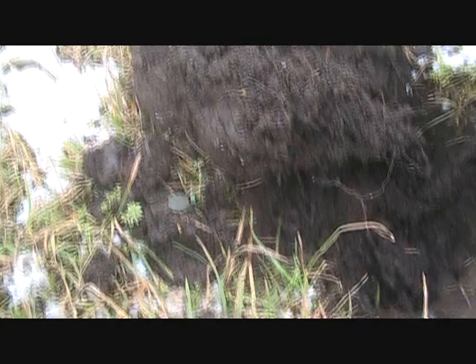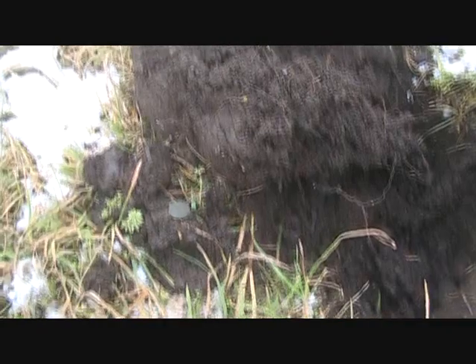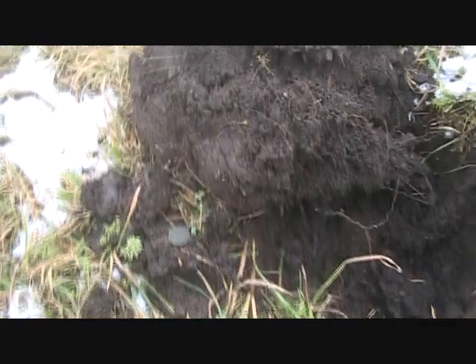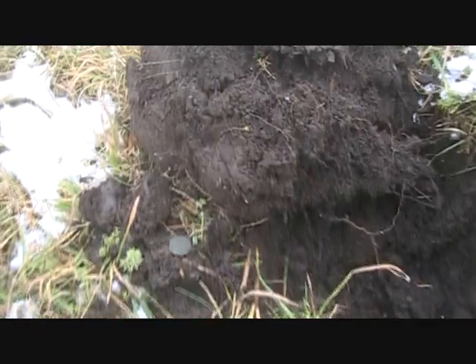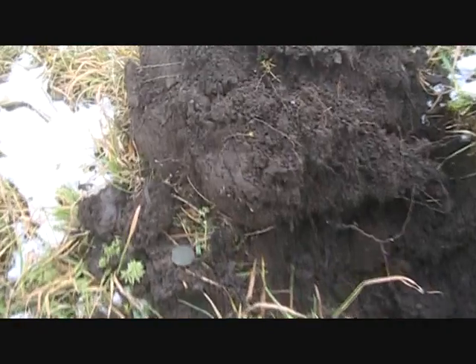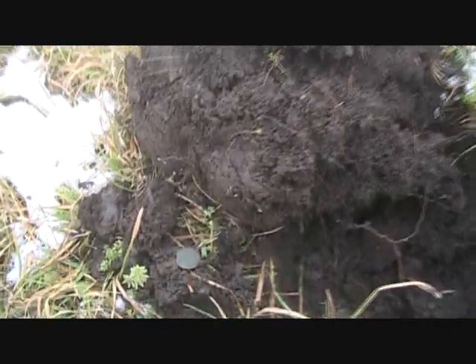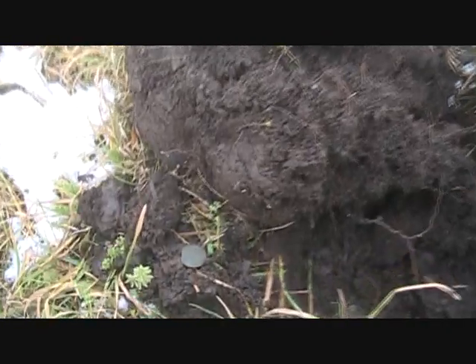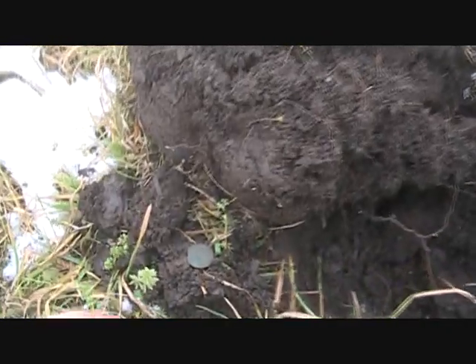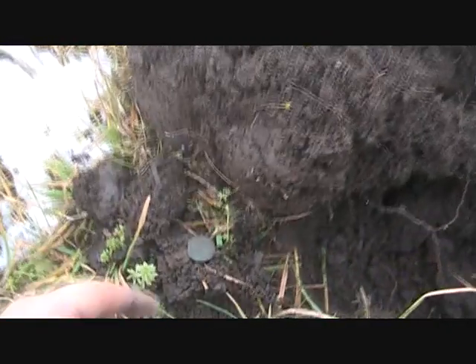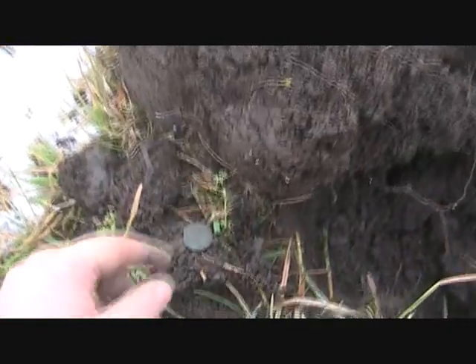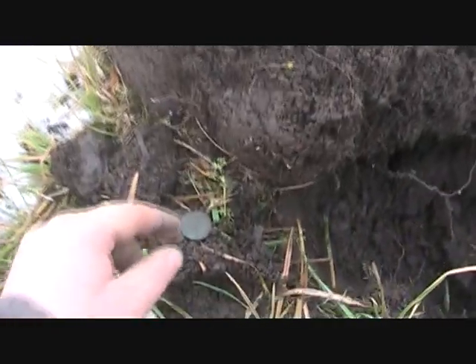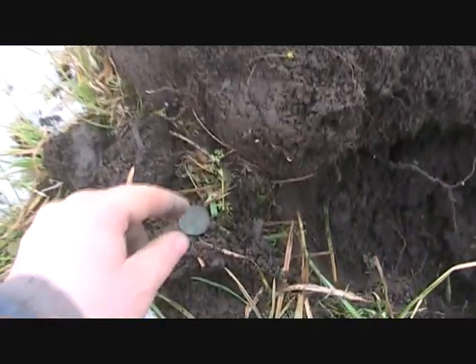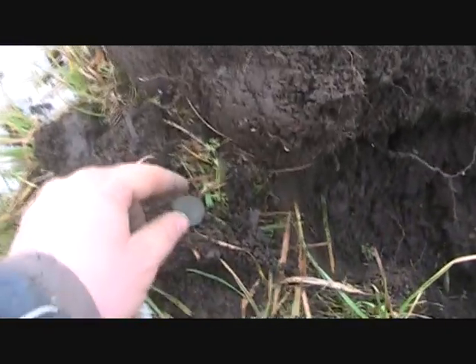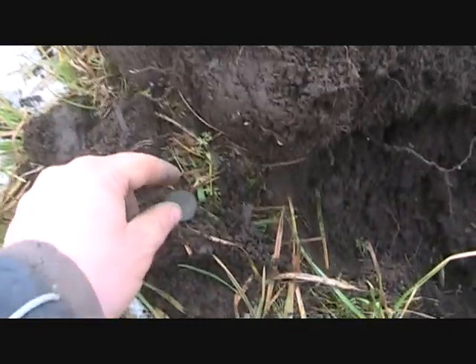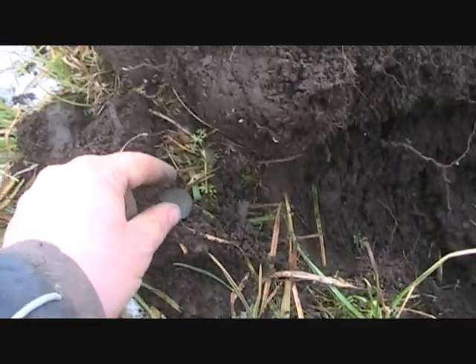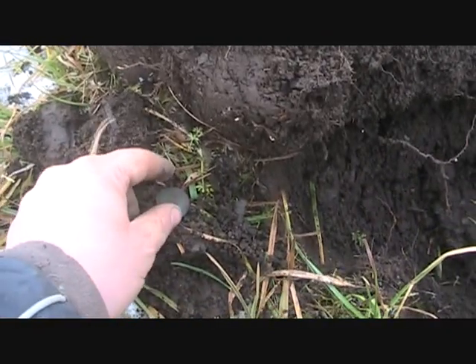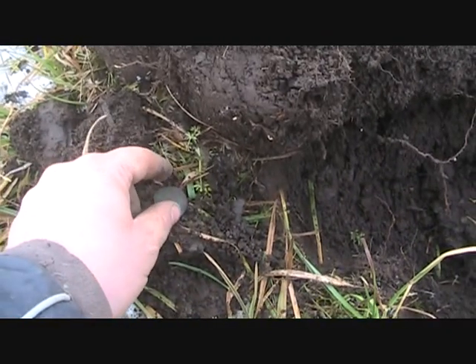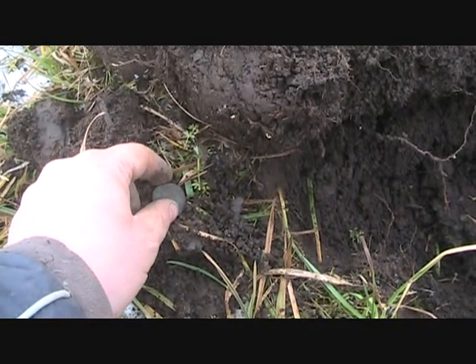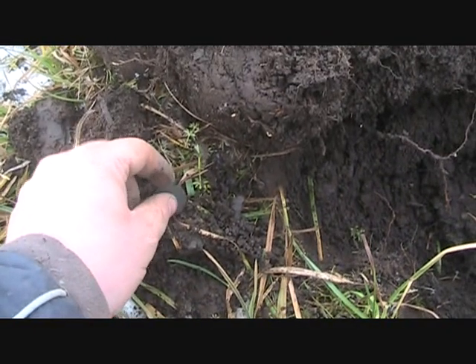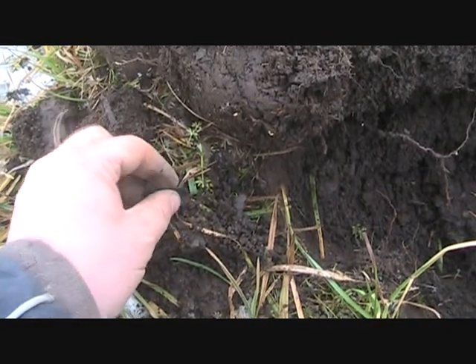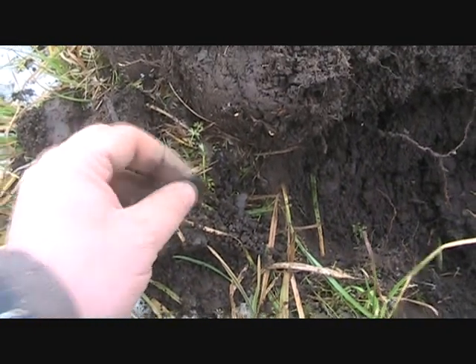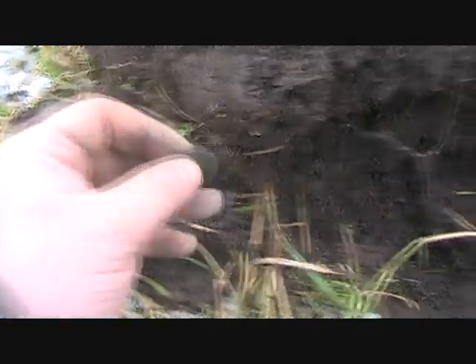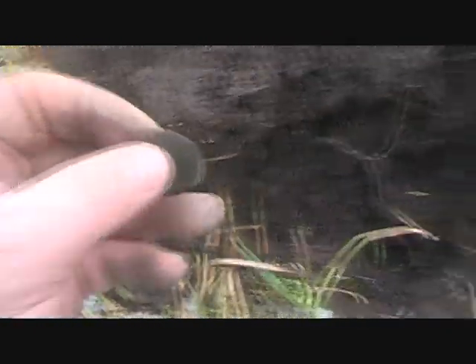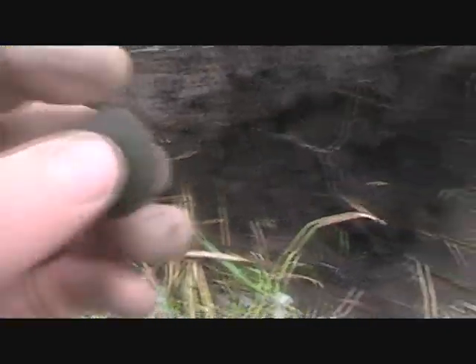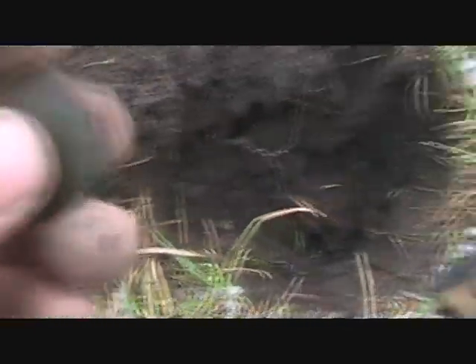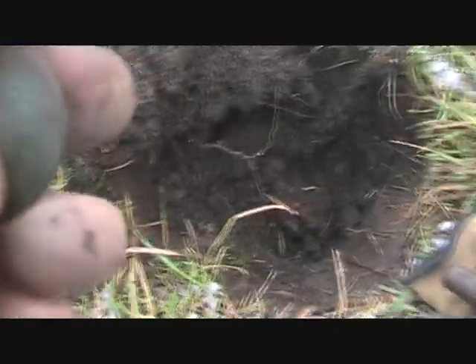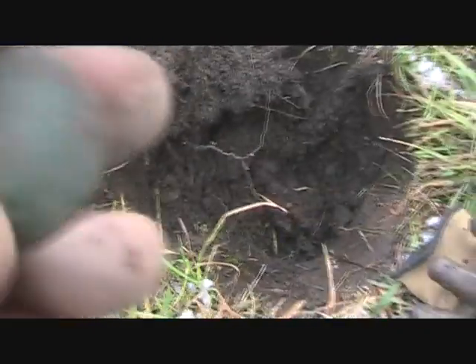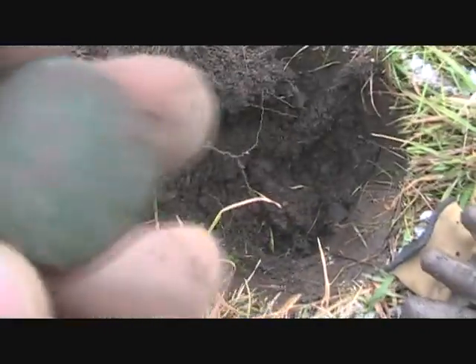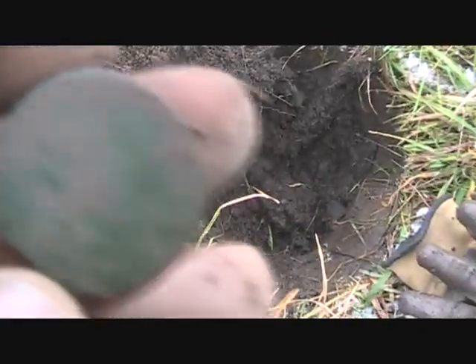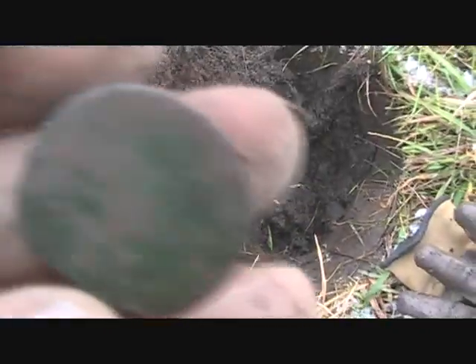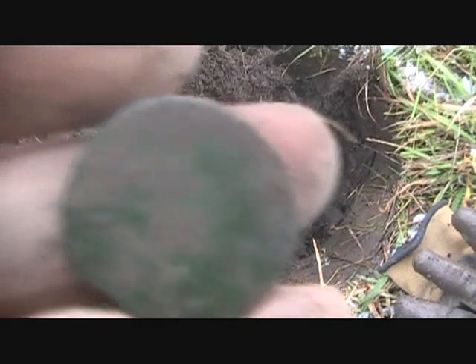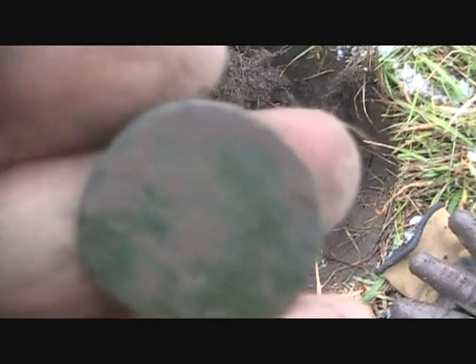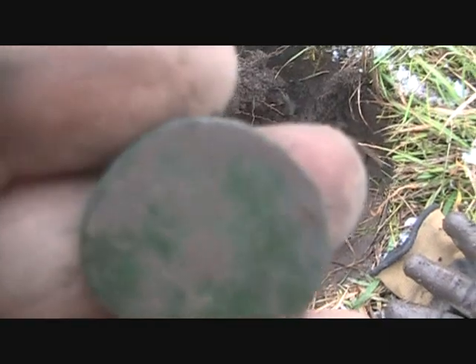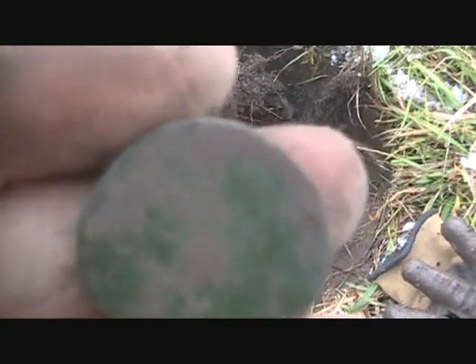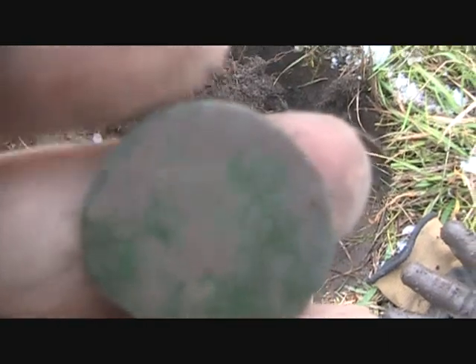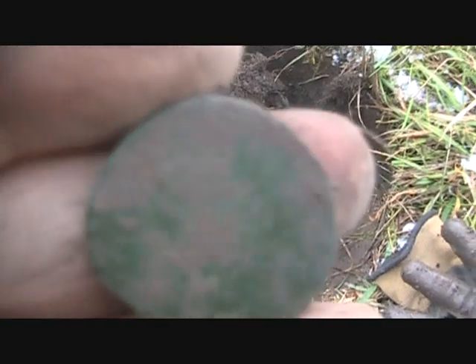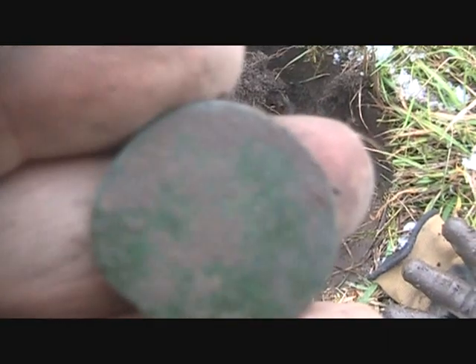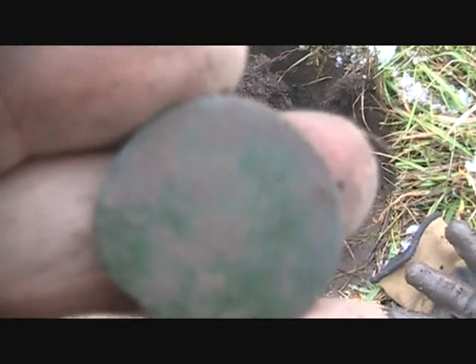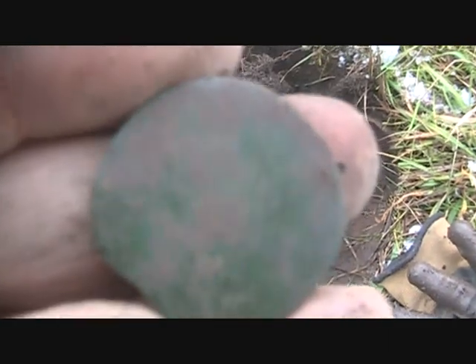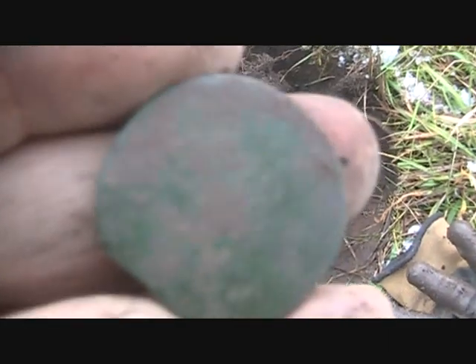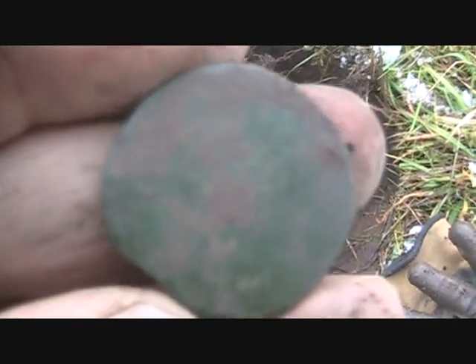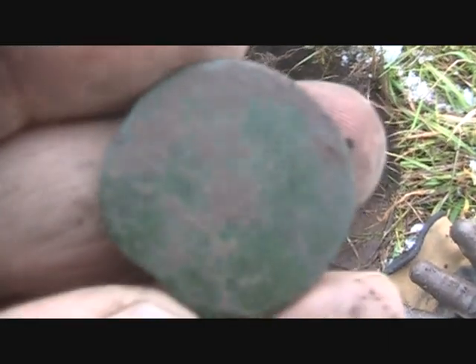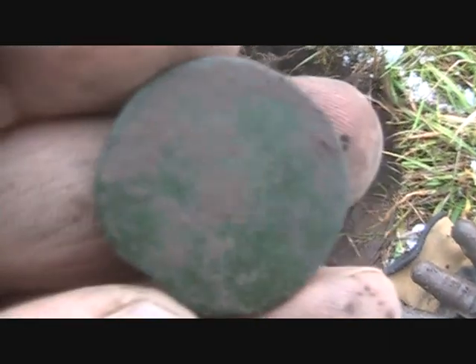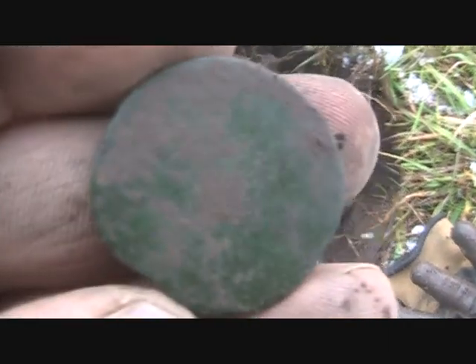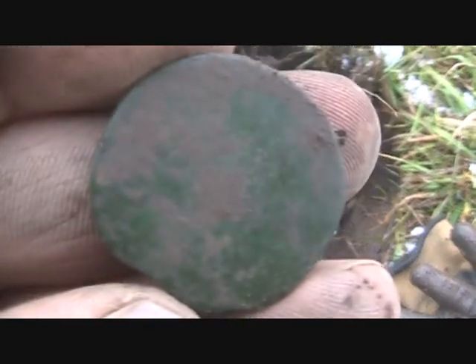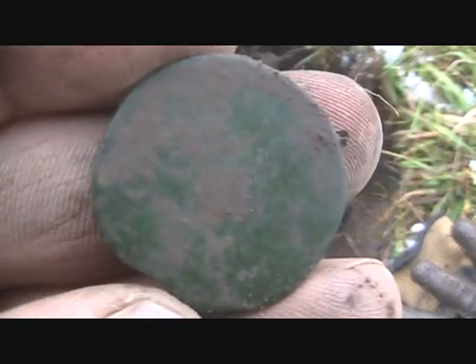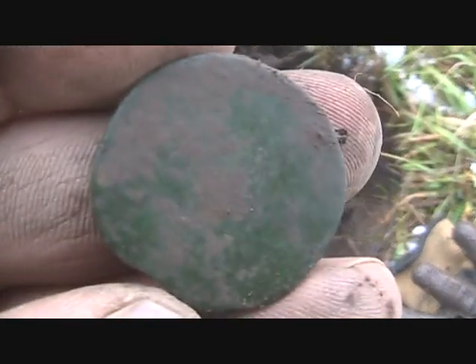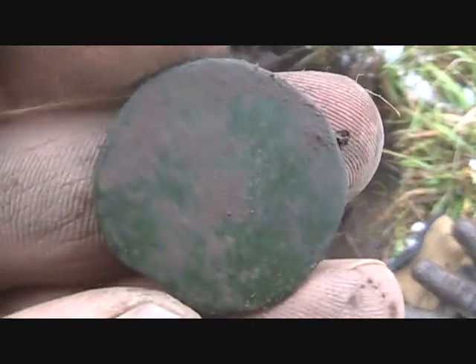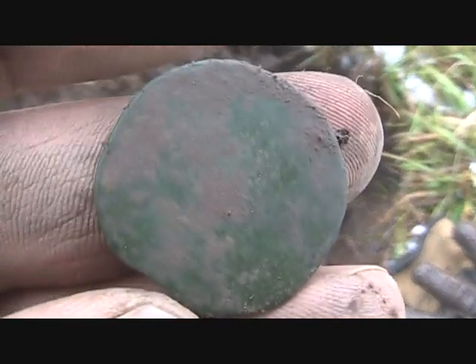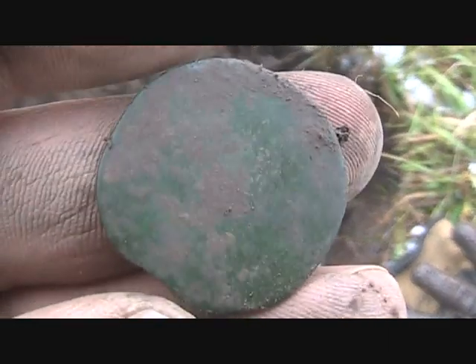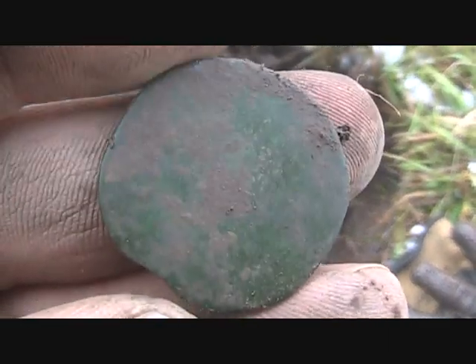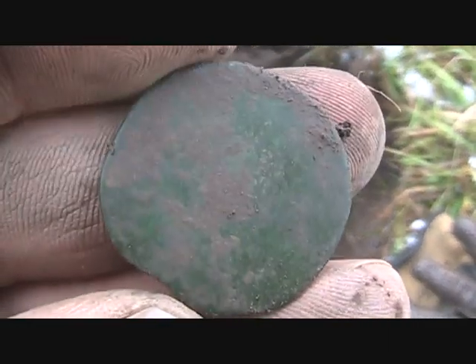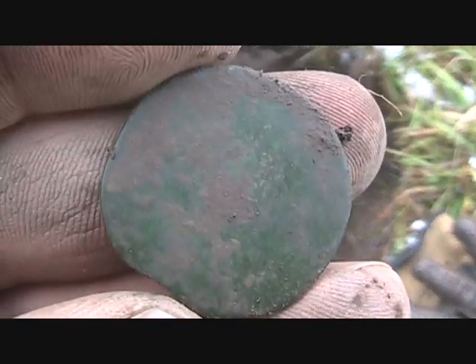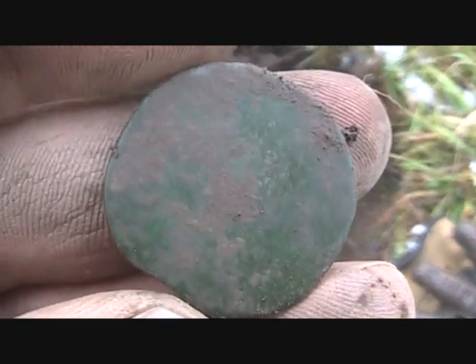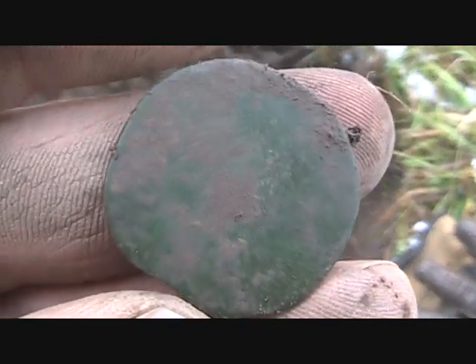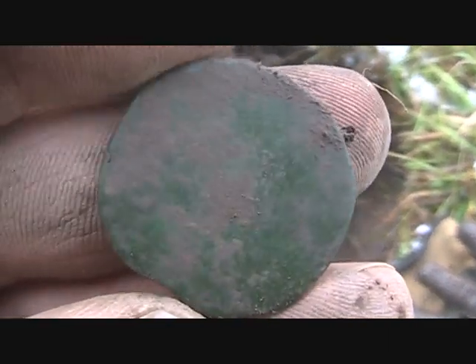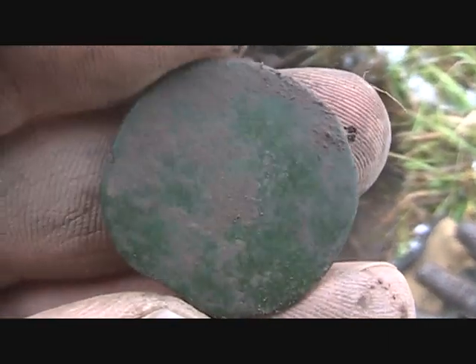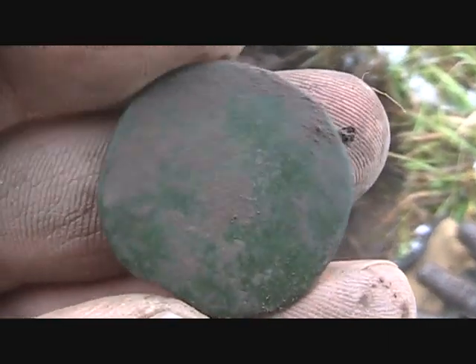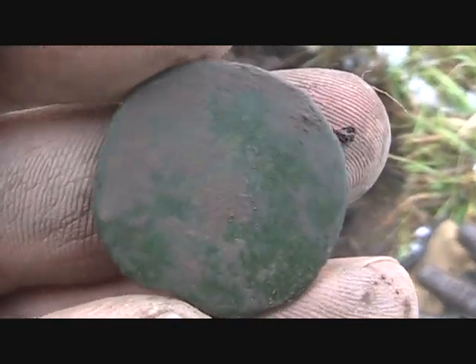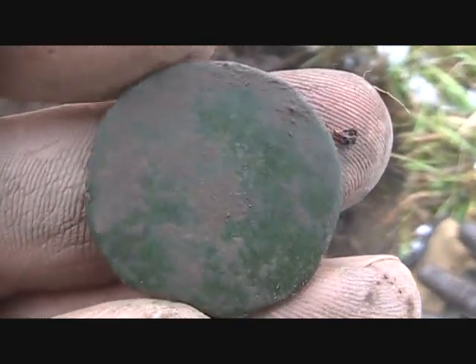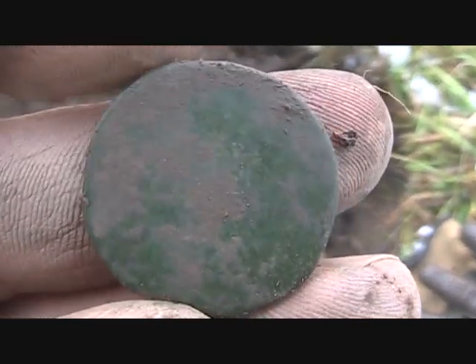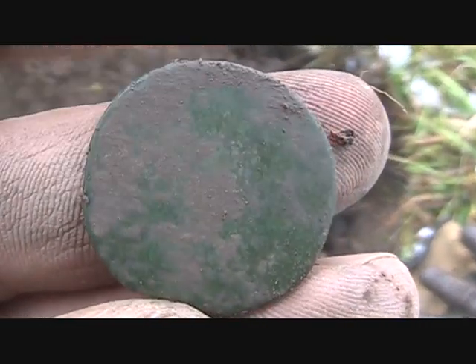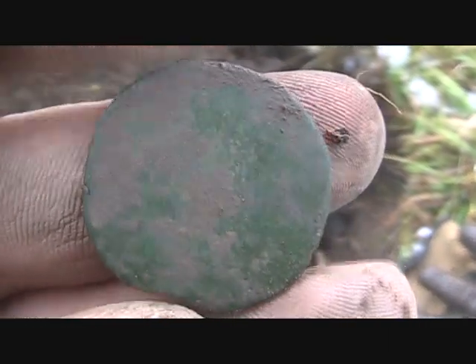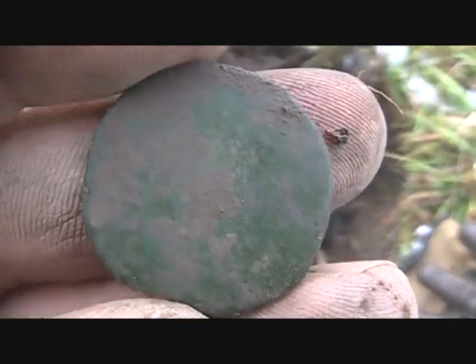I just dug another copper, and this one's really small. I'm not sure what it is — I don't see any detail either.